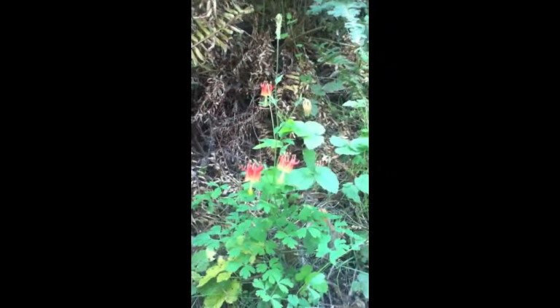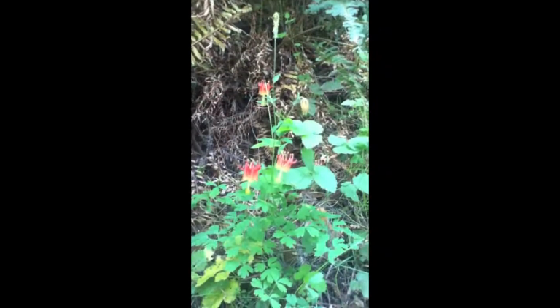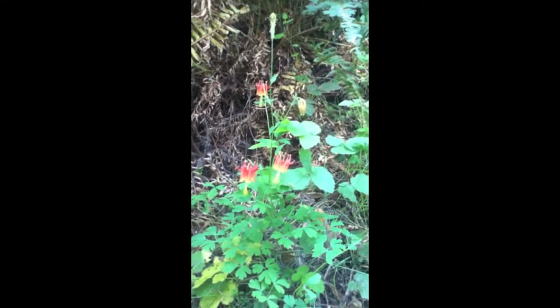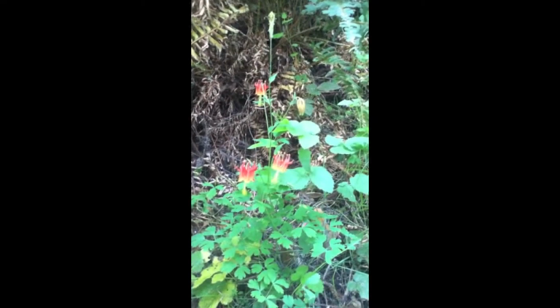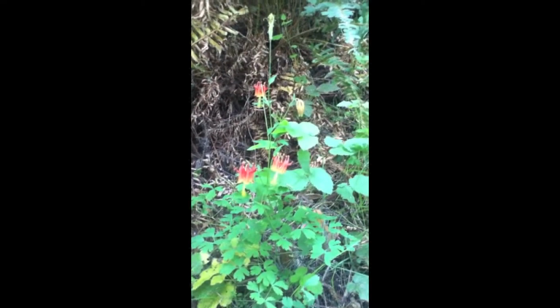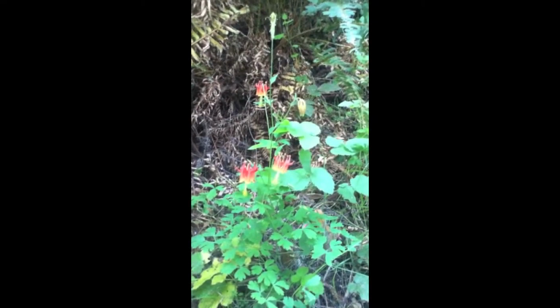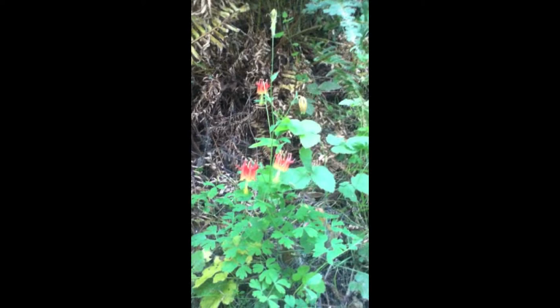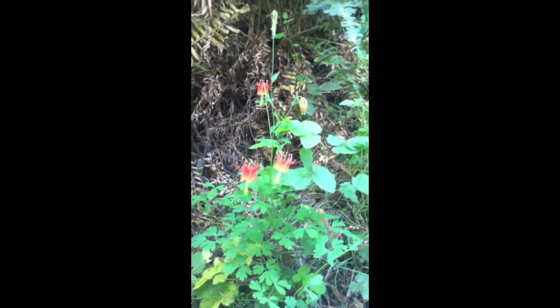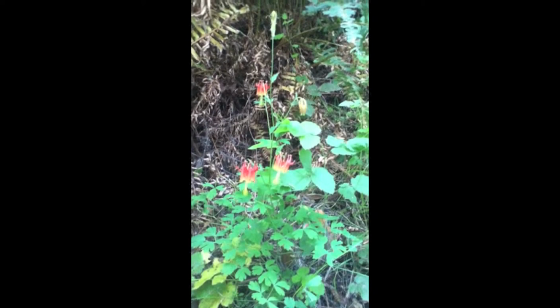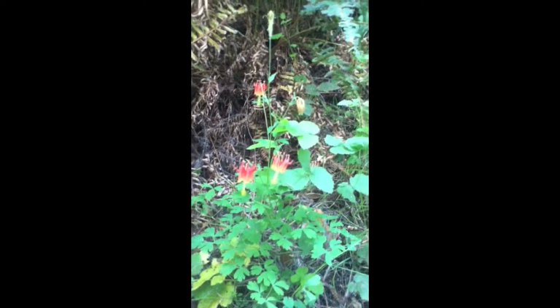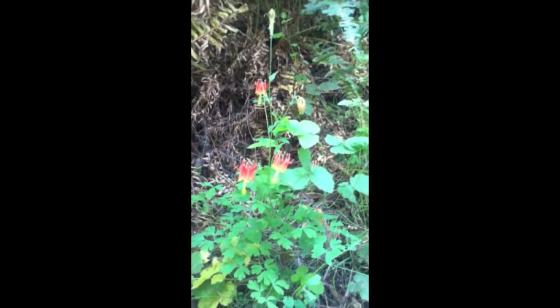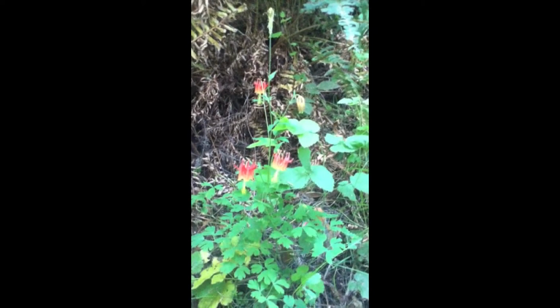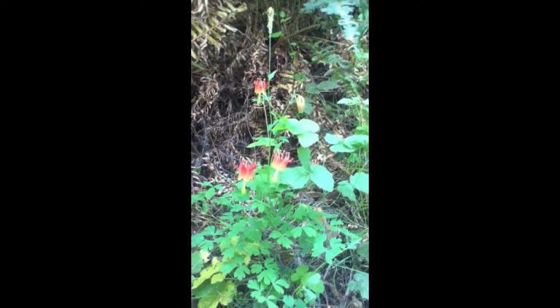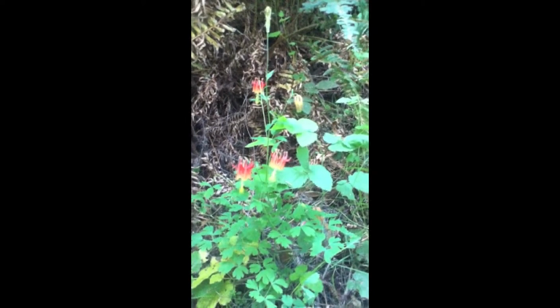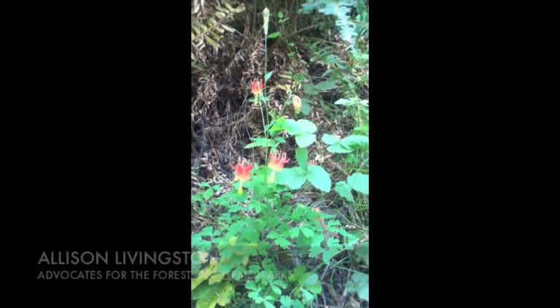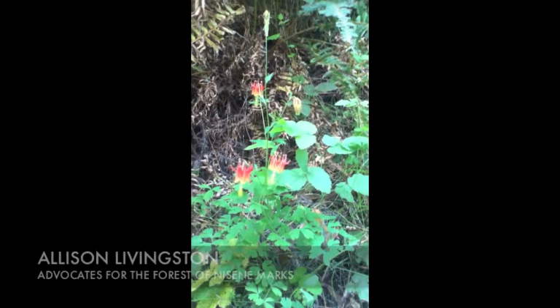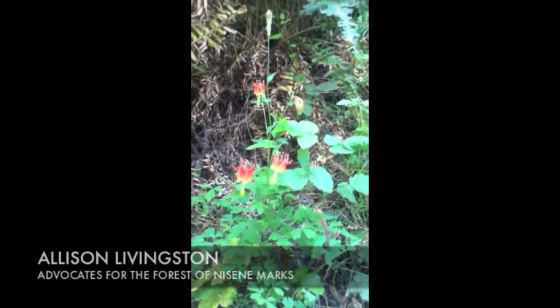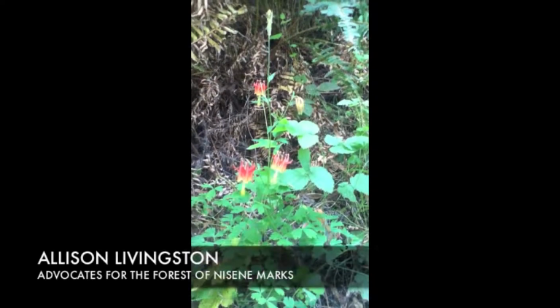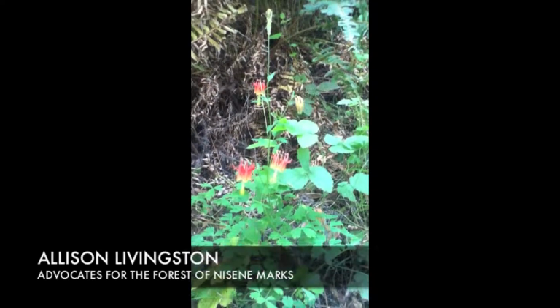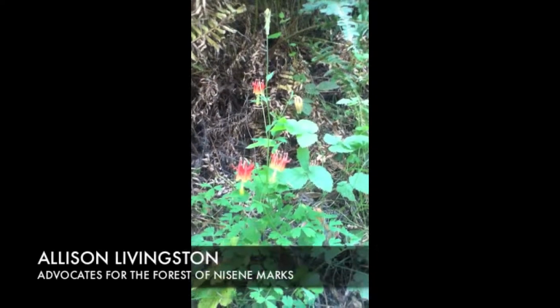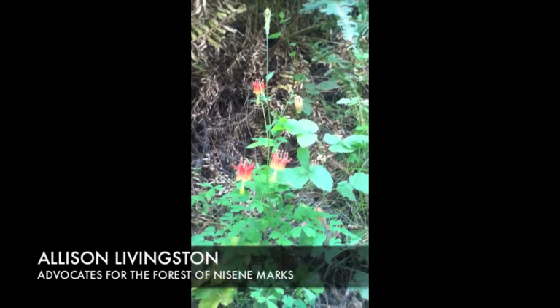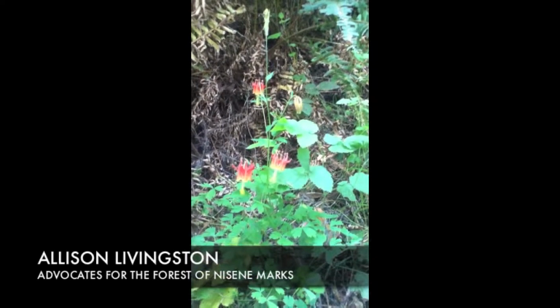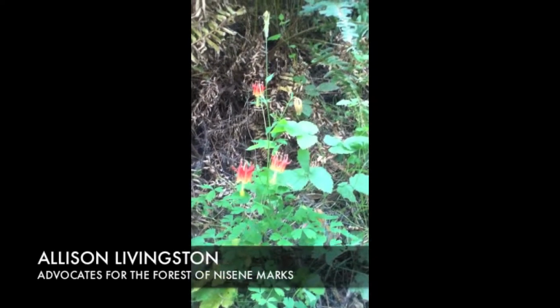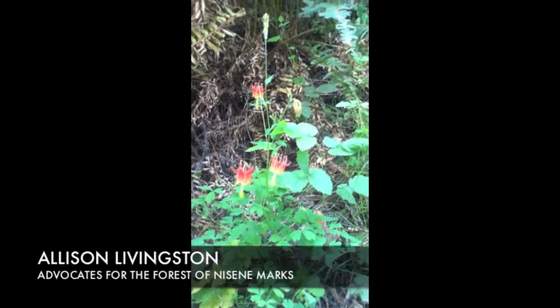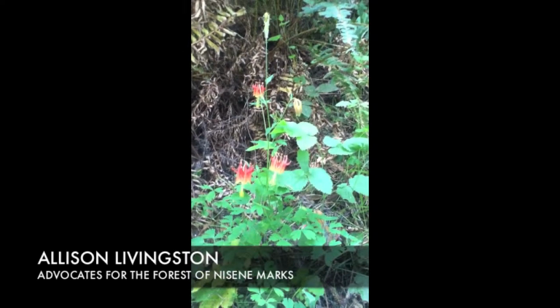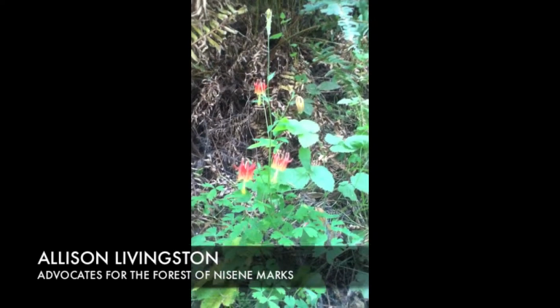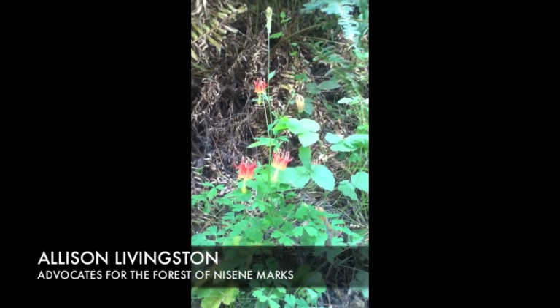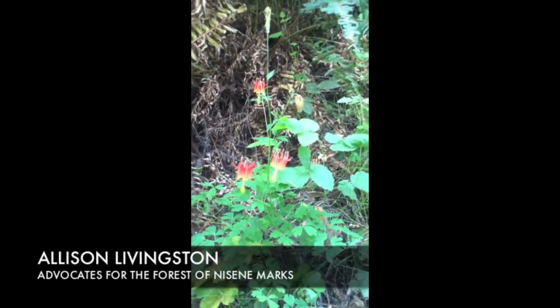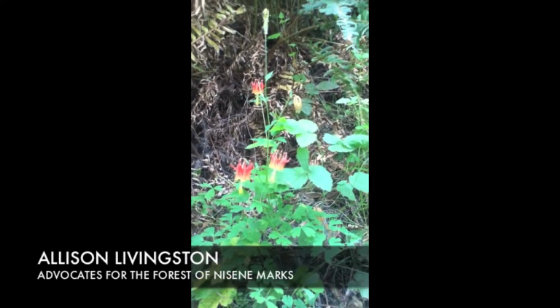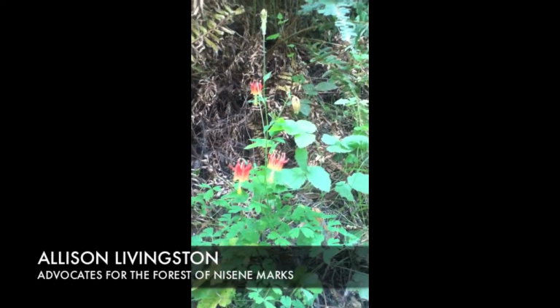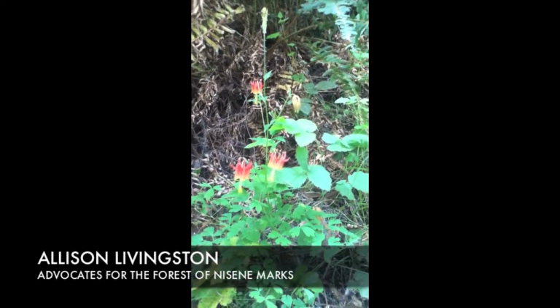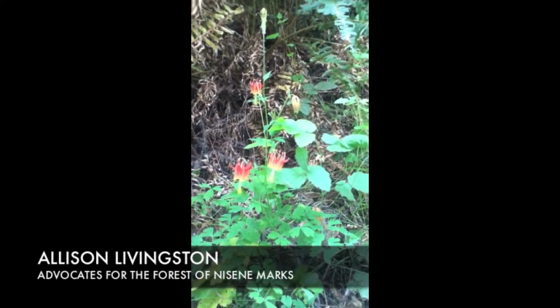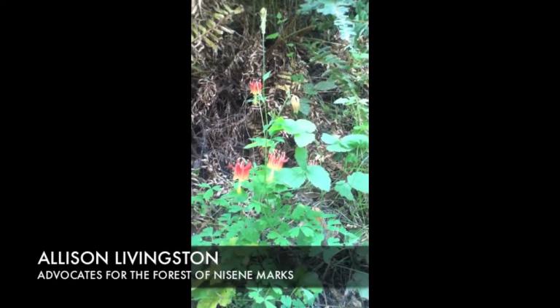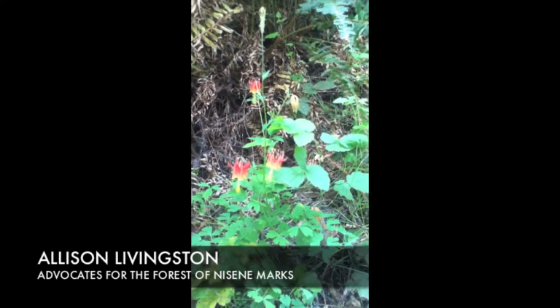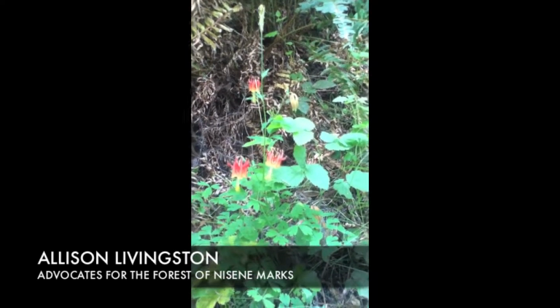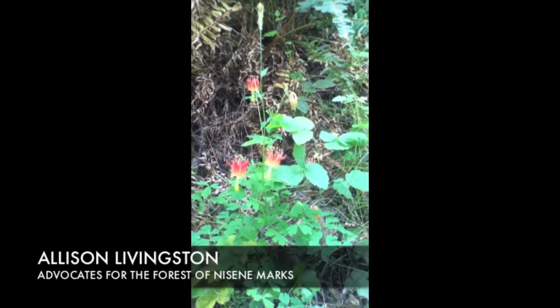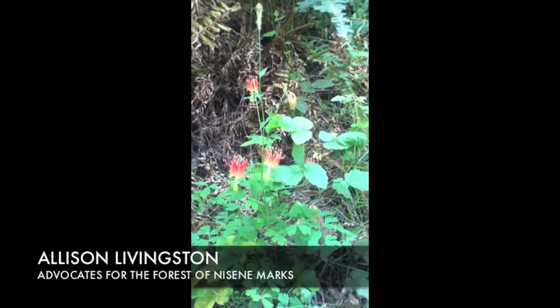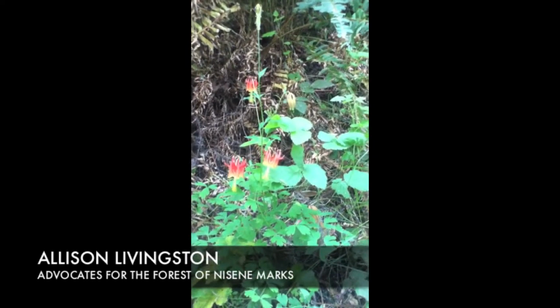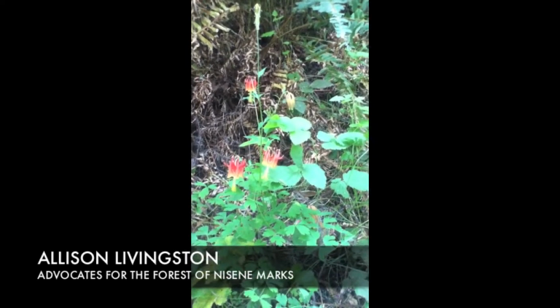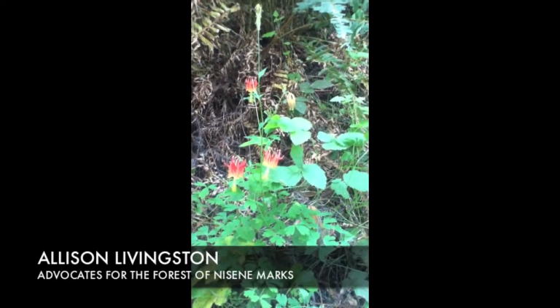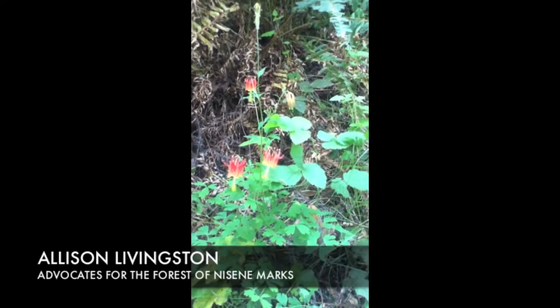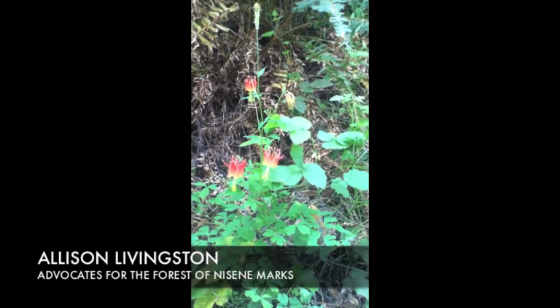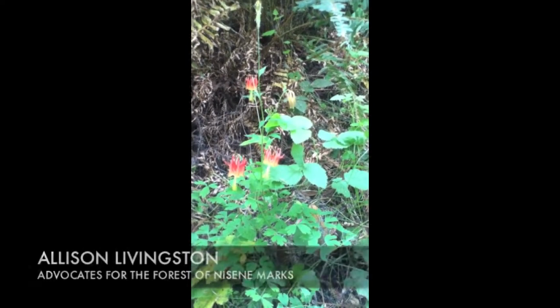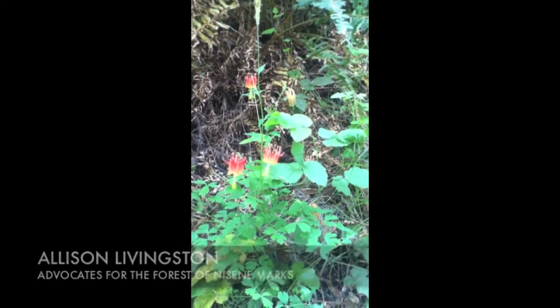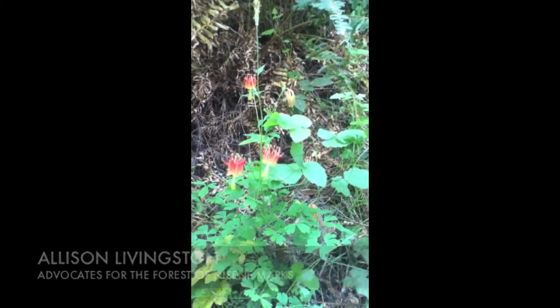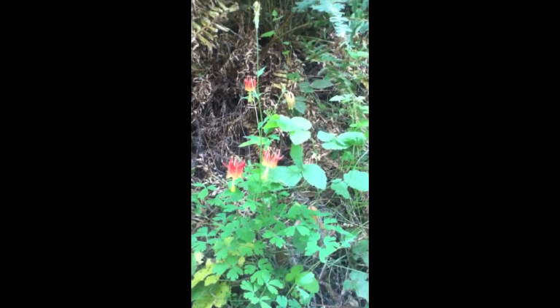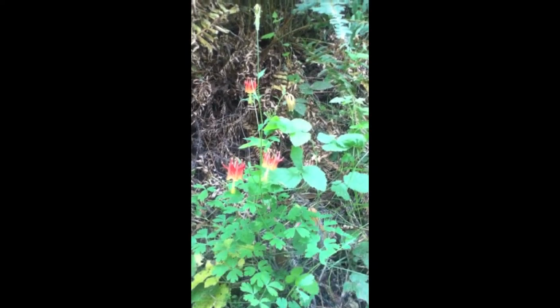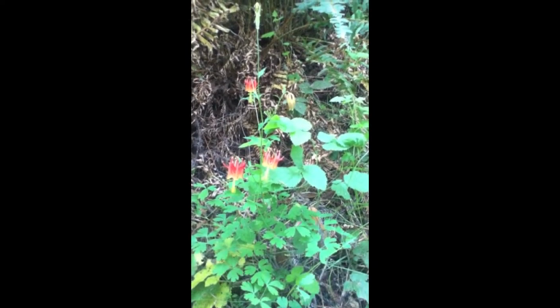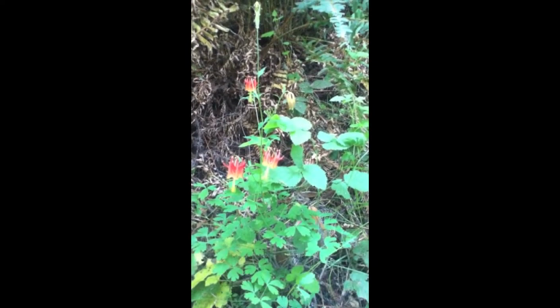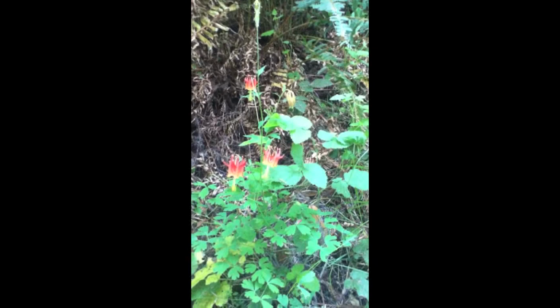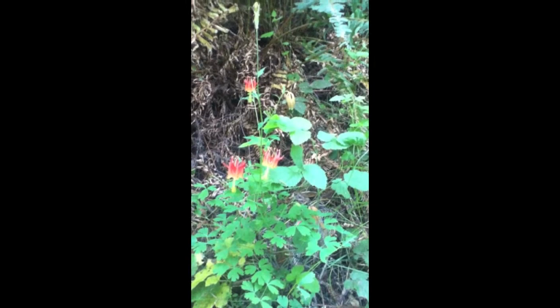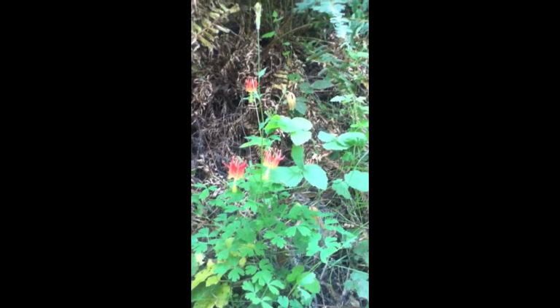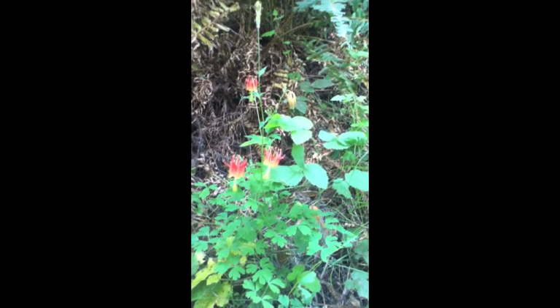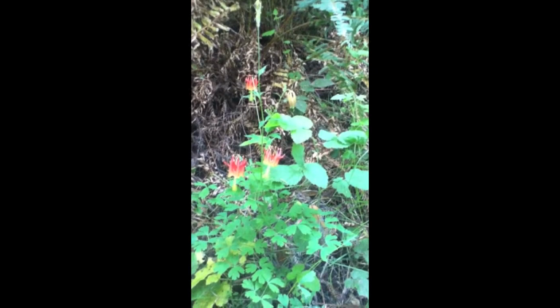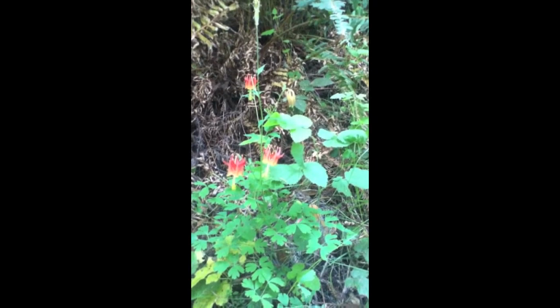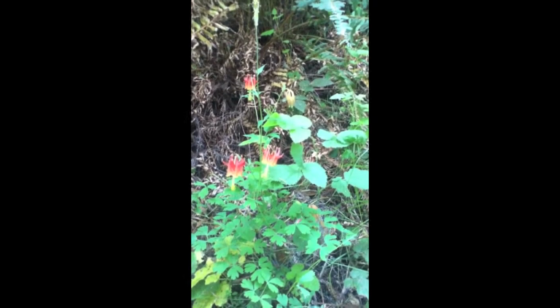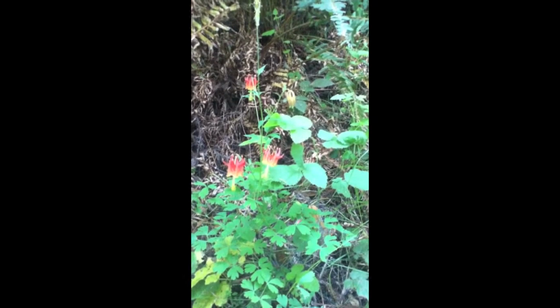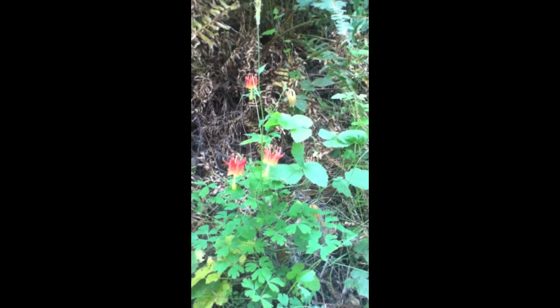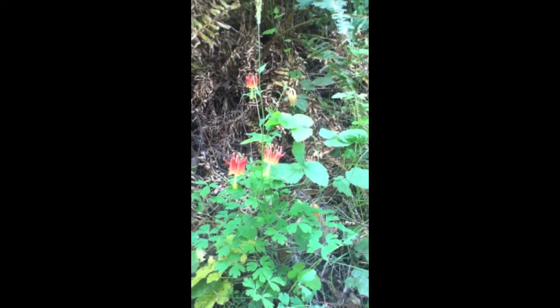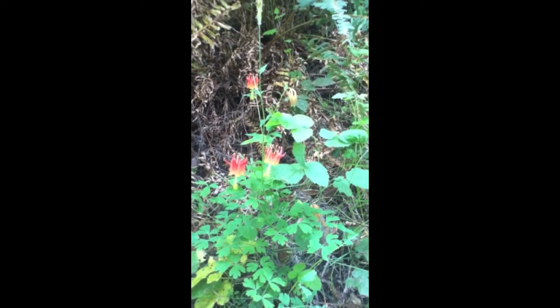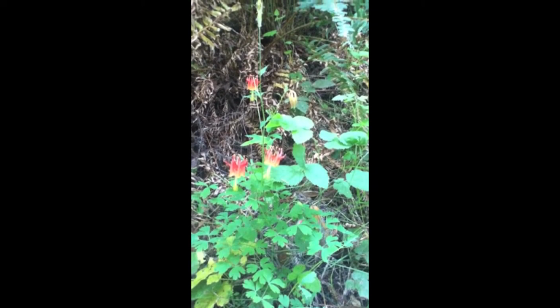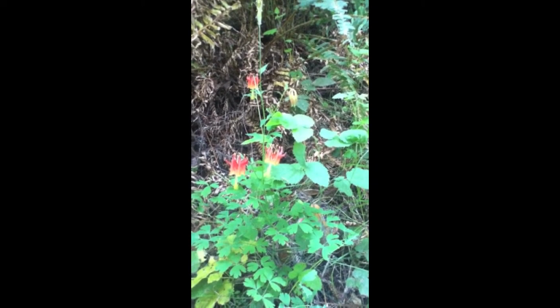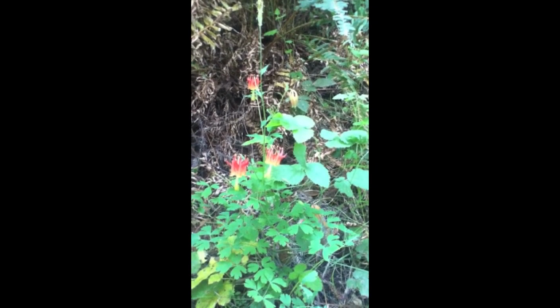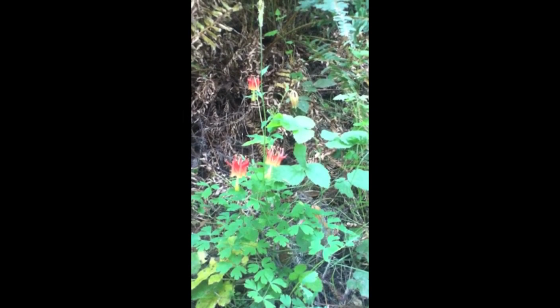This is Allison Livingston, Advocates for the Forest of Nicene Marks. We're here with what's blooming in the forest.